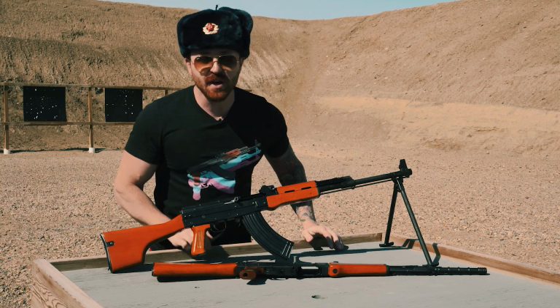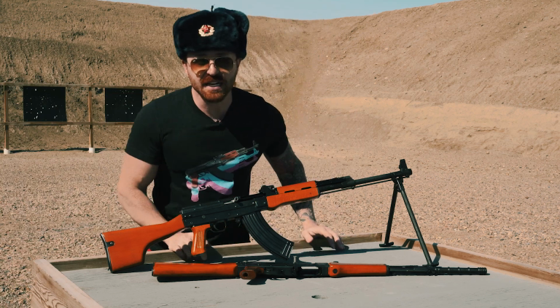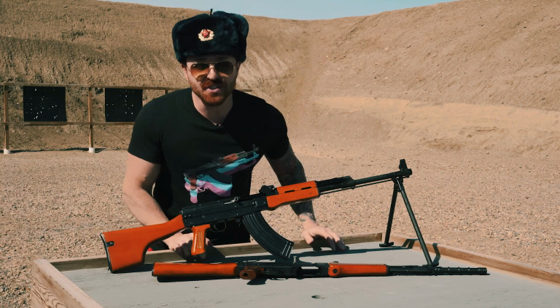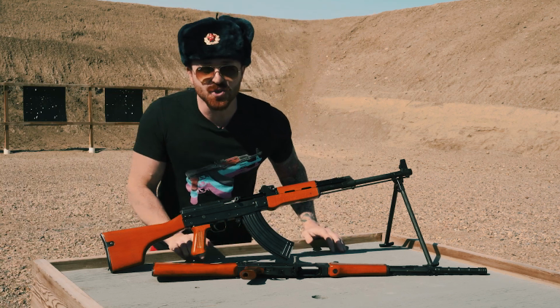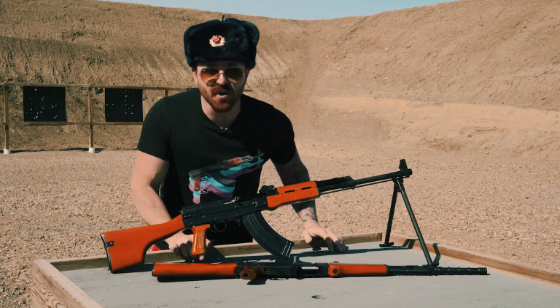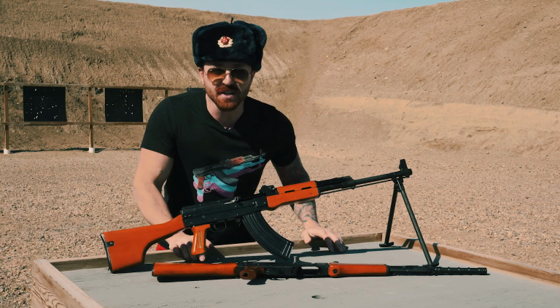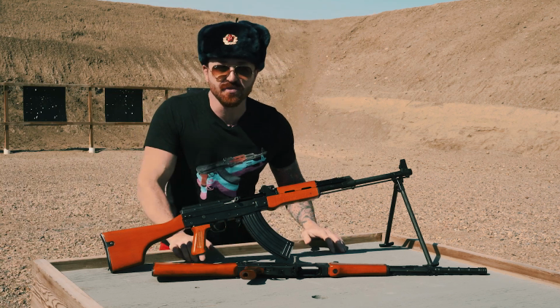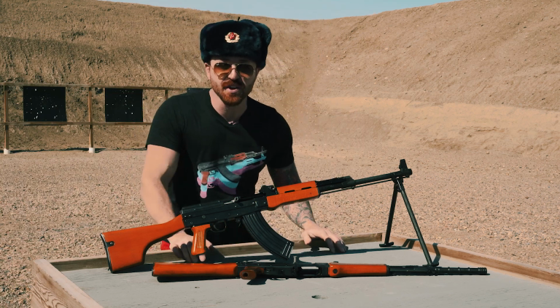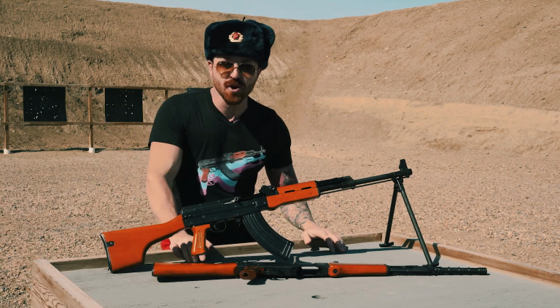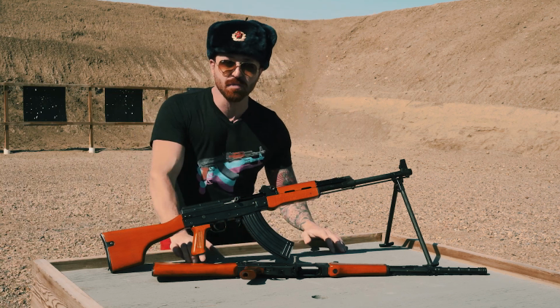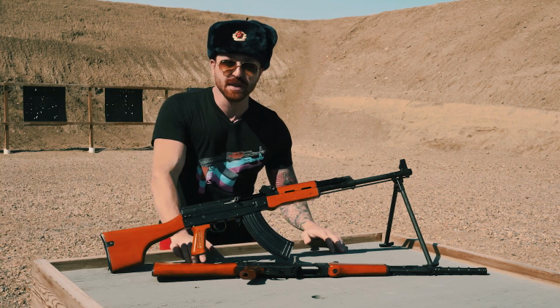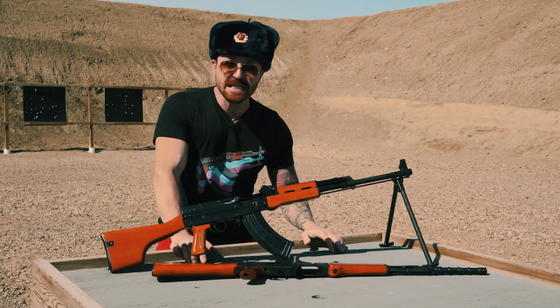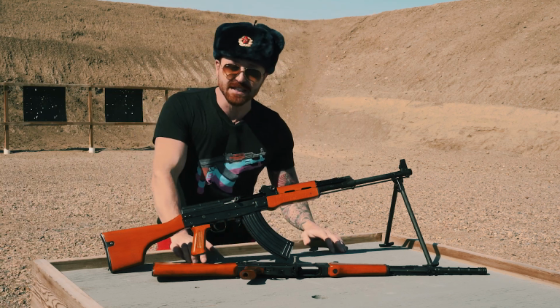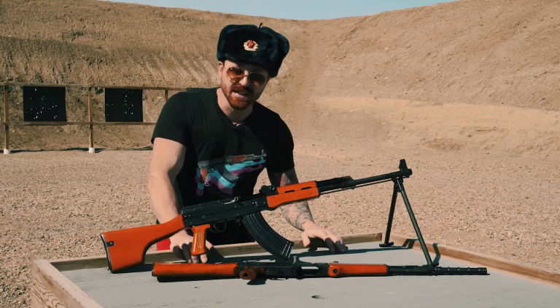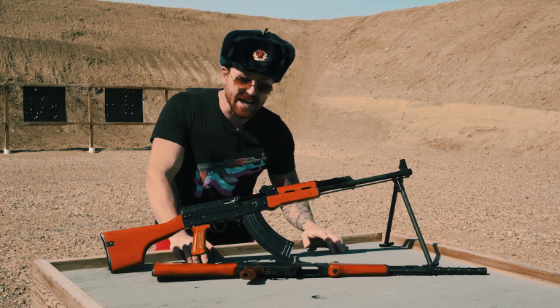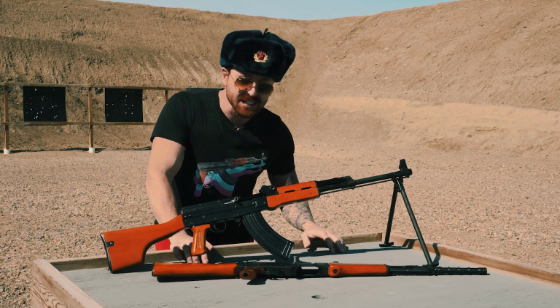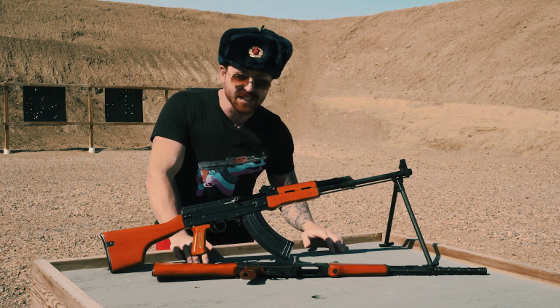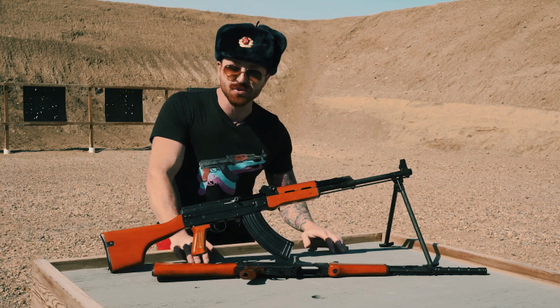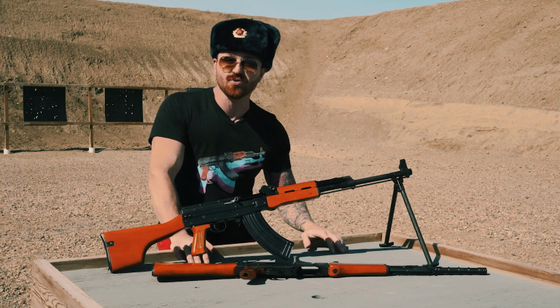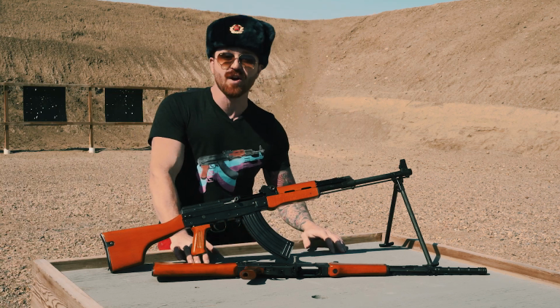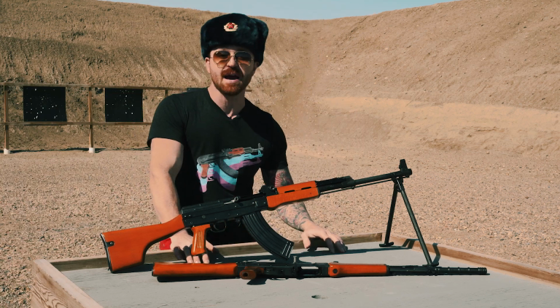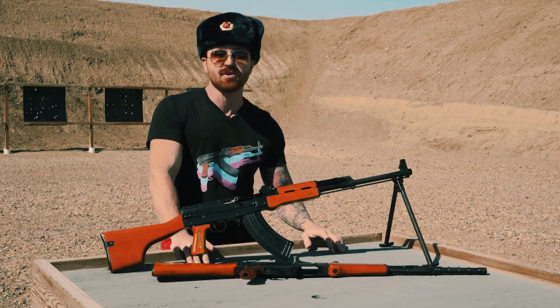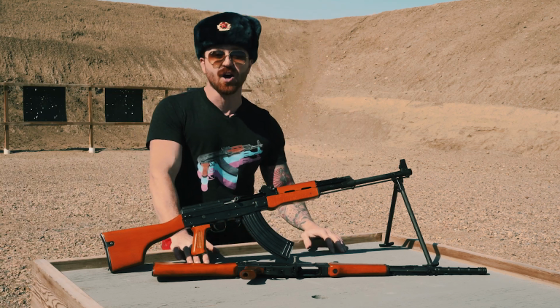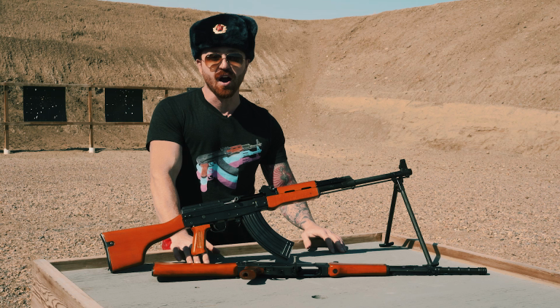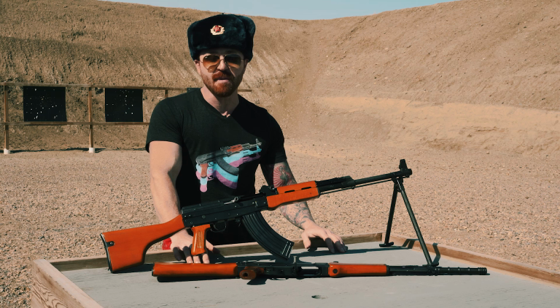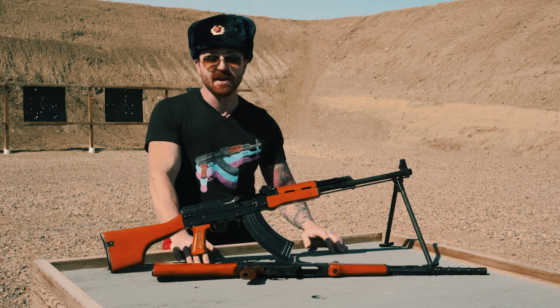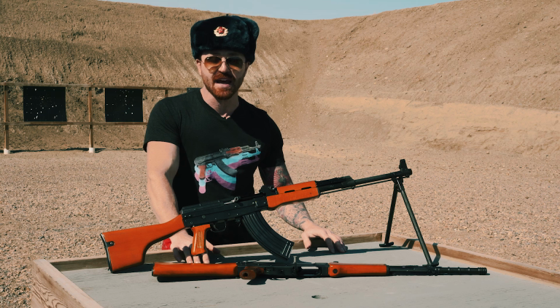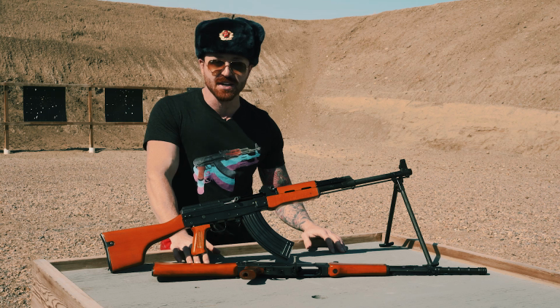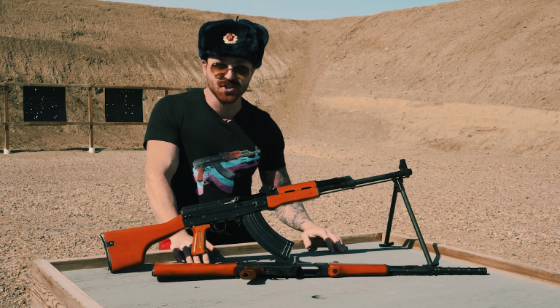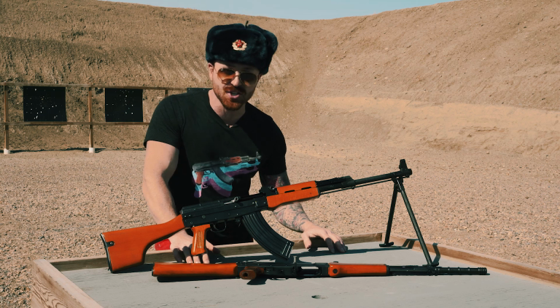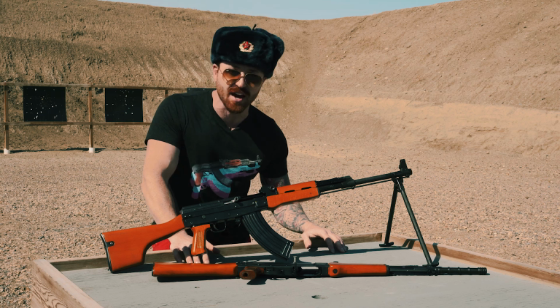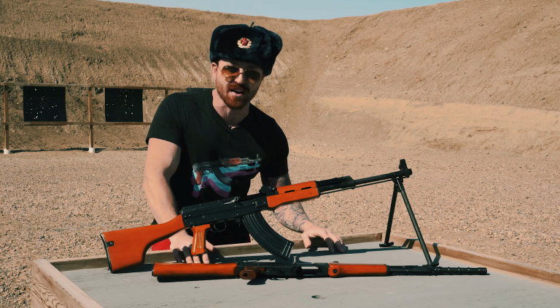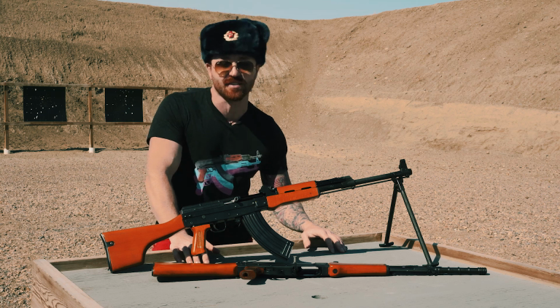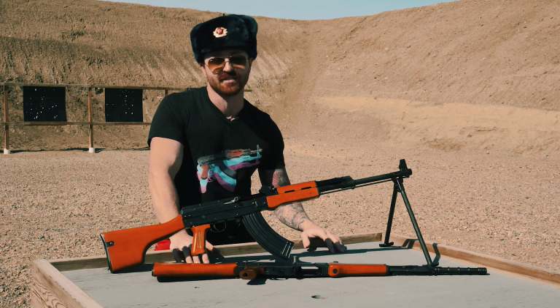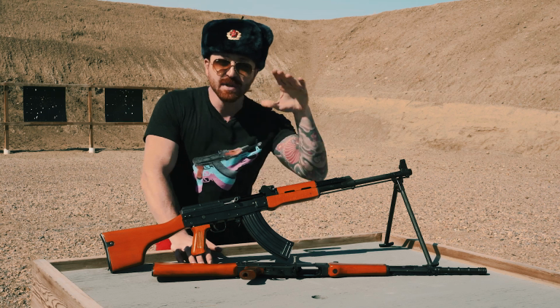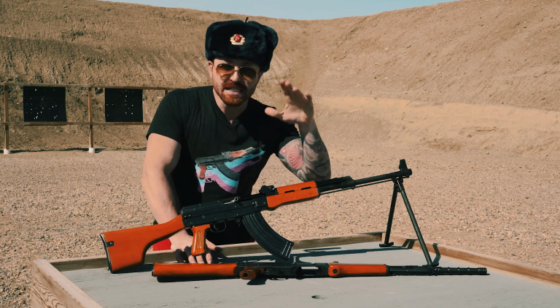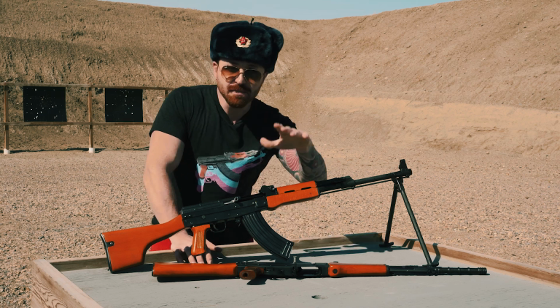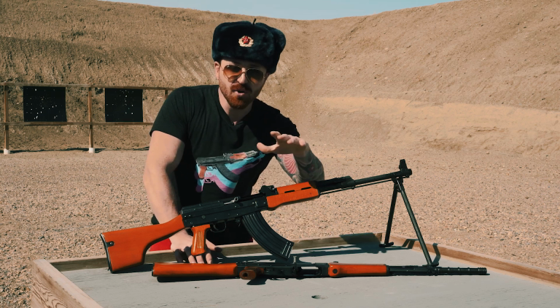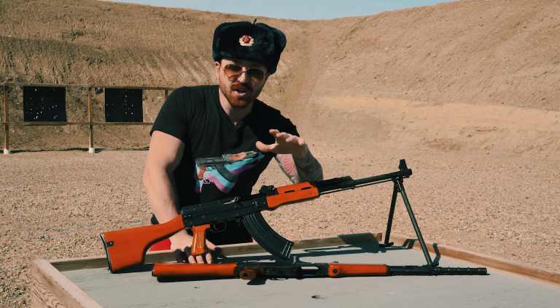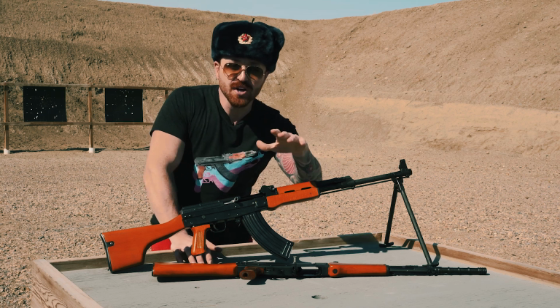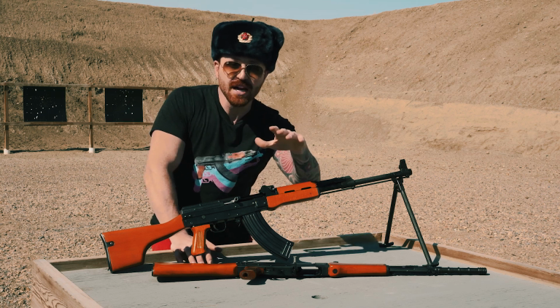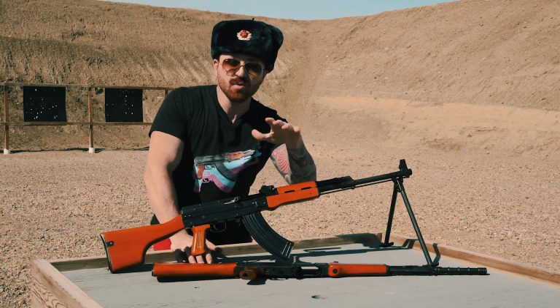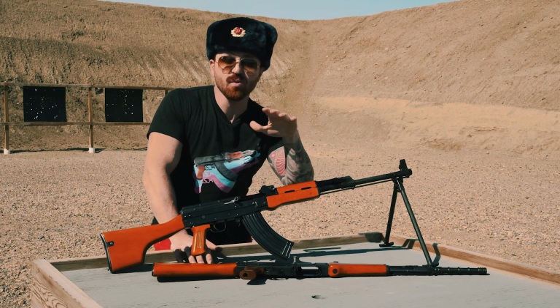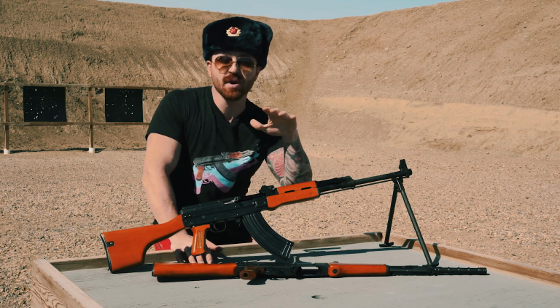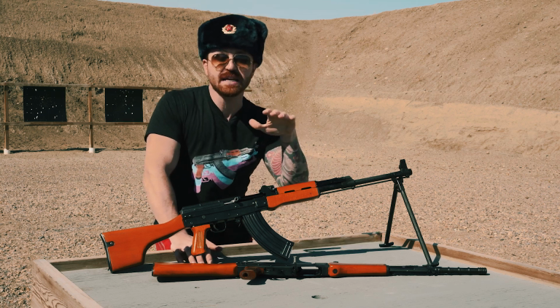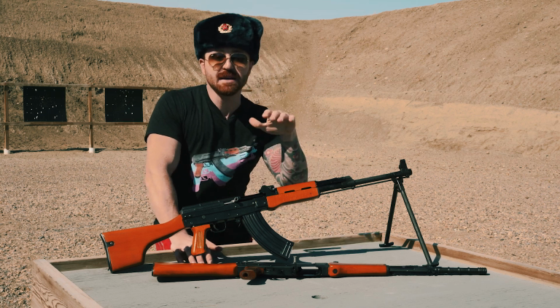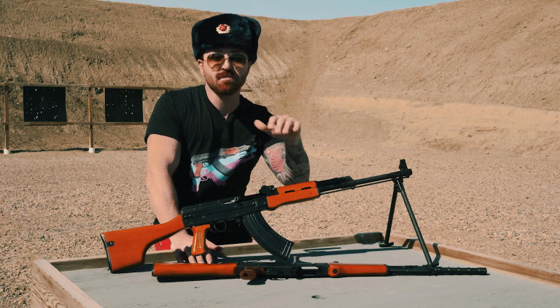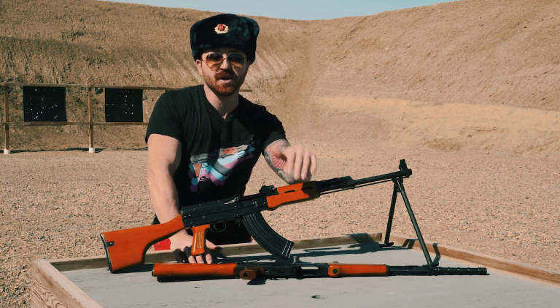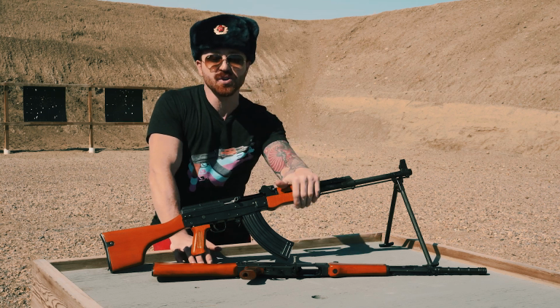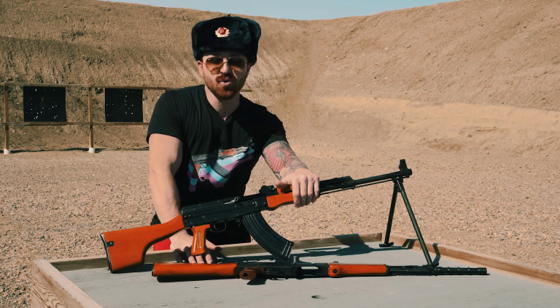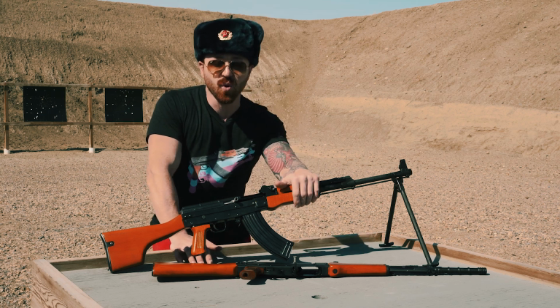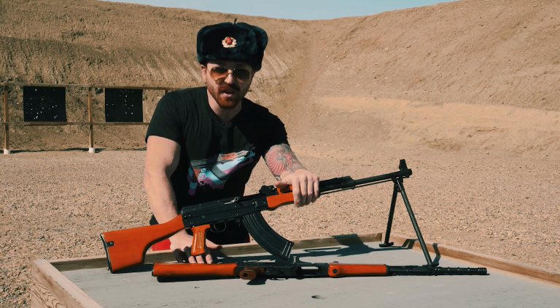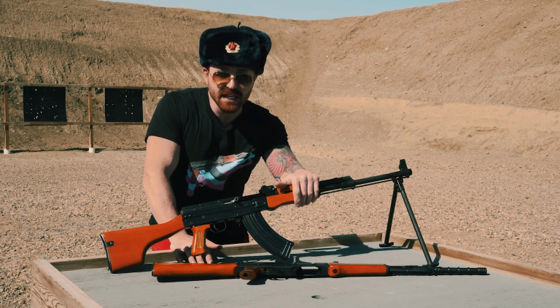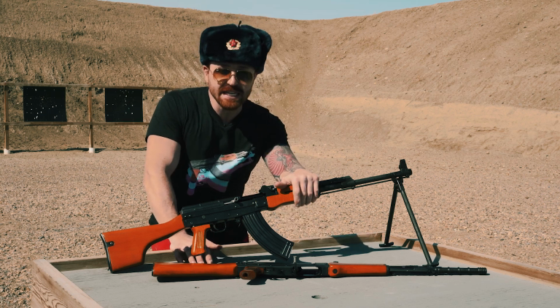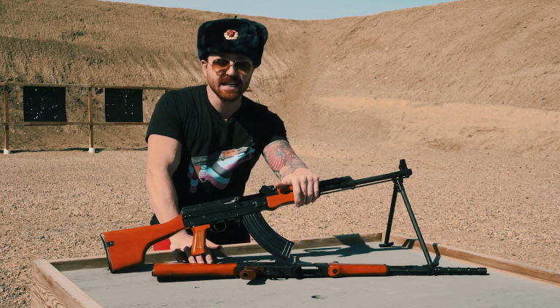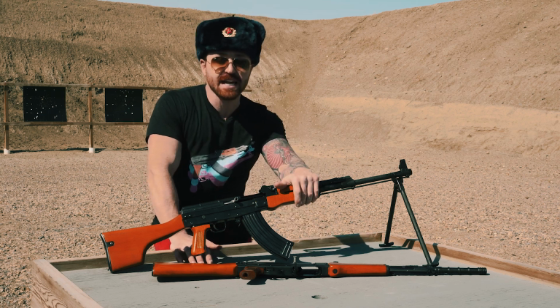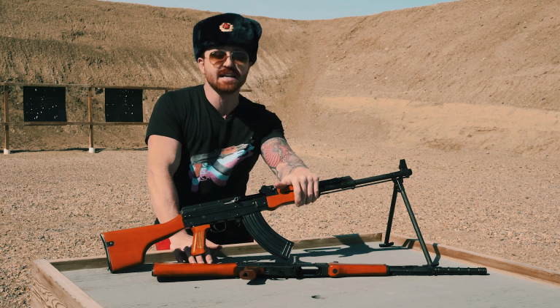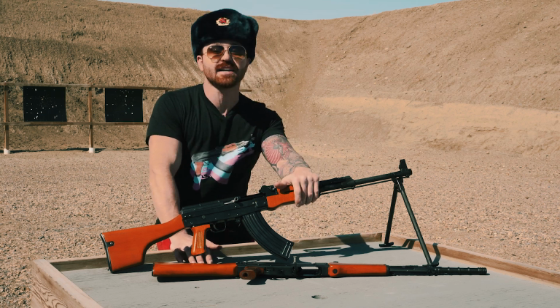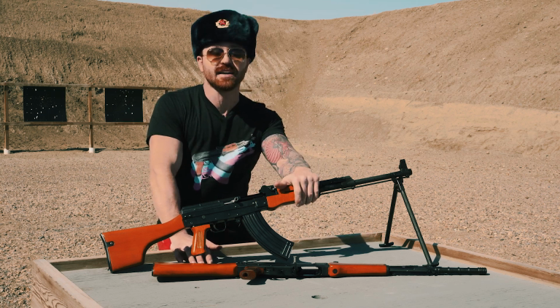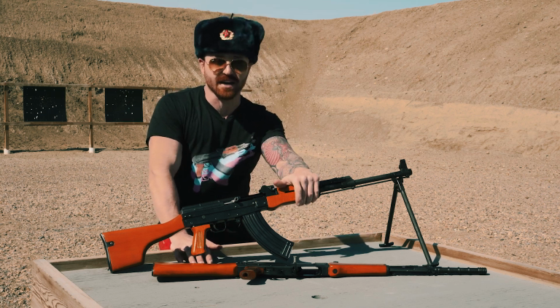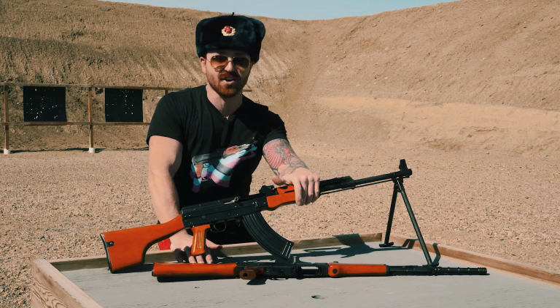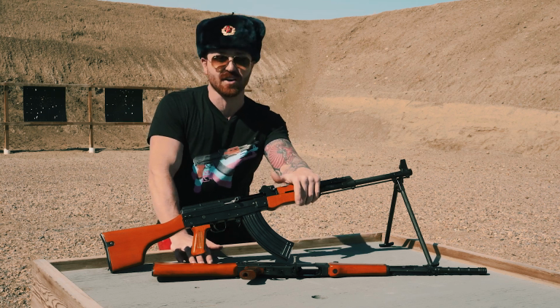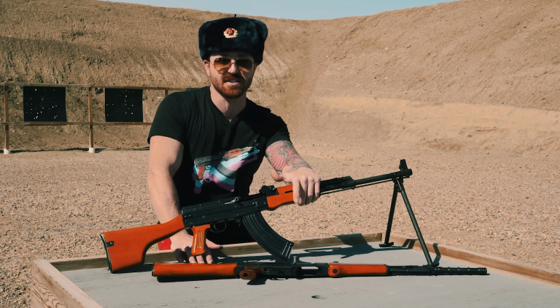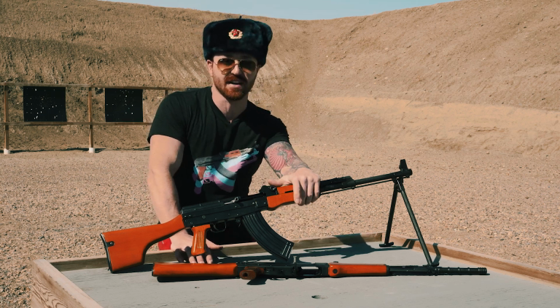If you guys enjoyed this video, please like, subscribe, comment, and share. Please support our channel — we want to keep bringing you quality Canadian gun content.